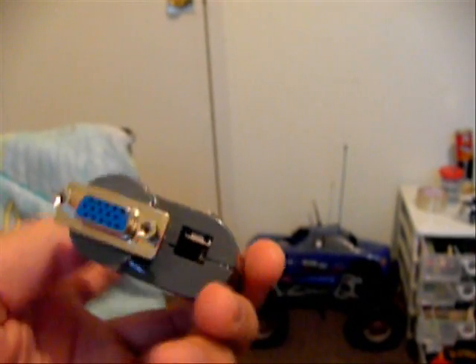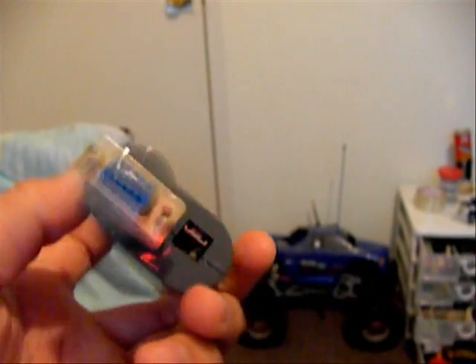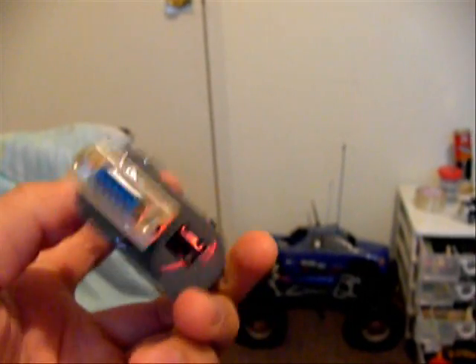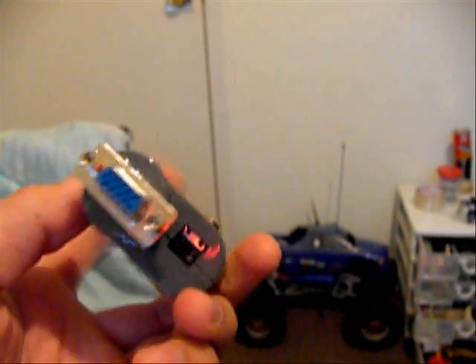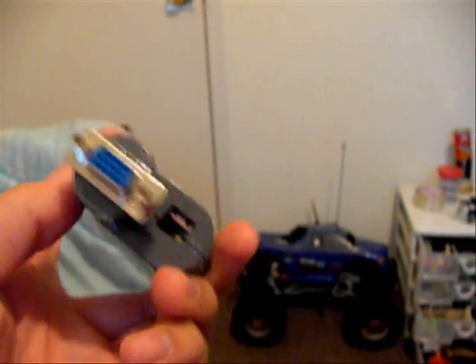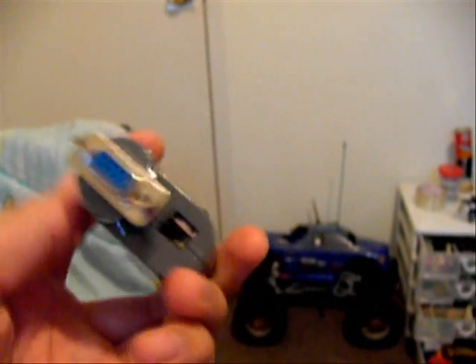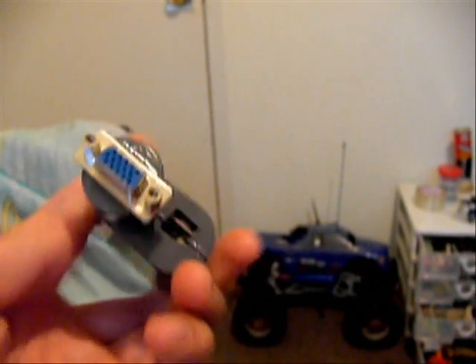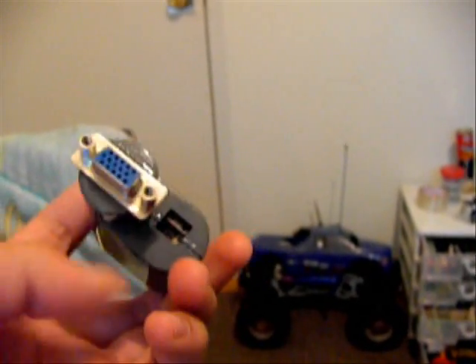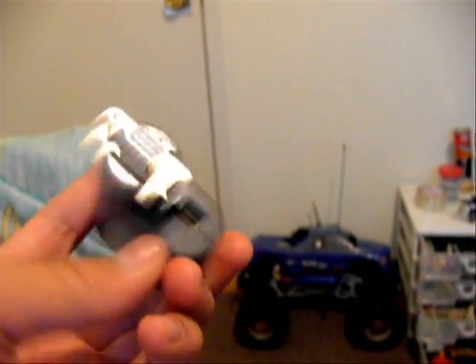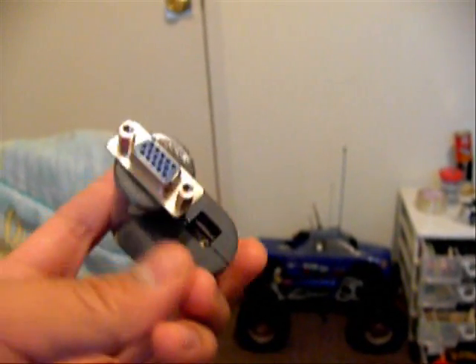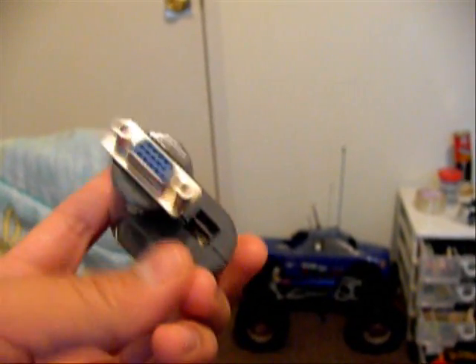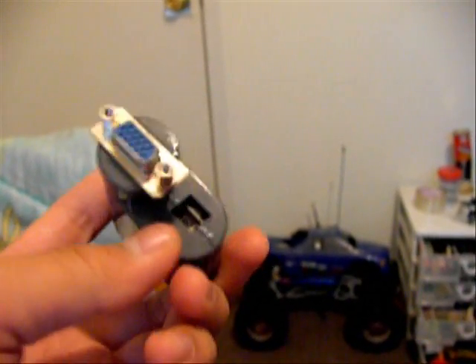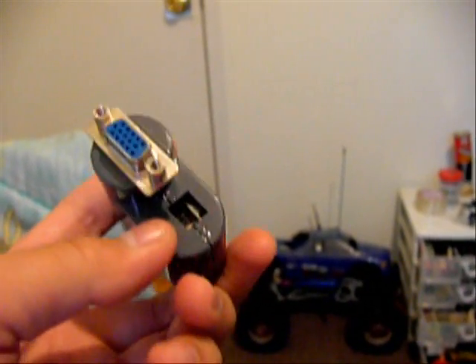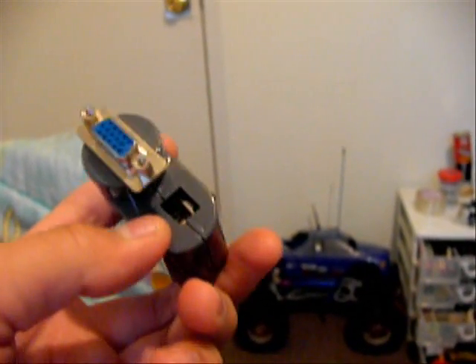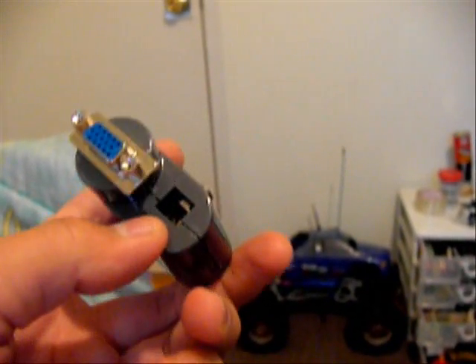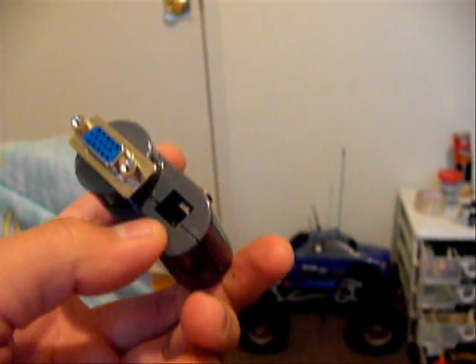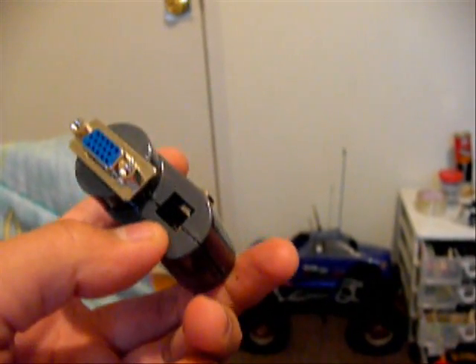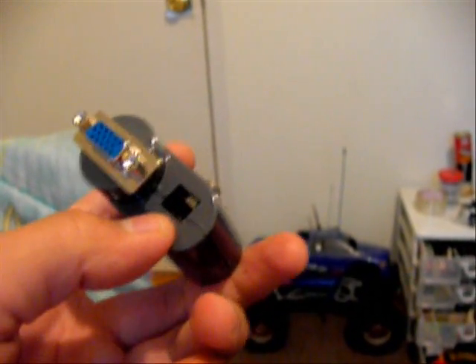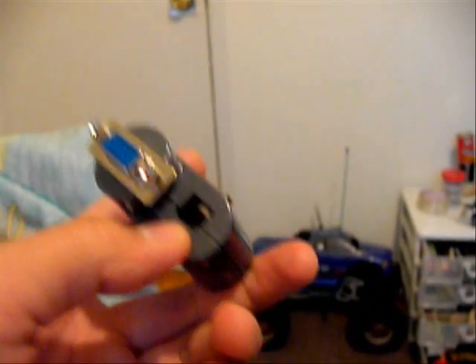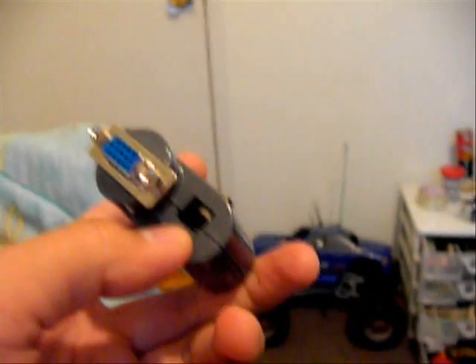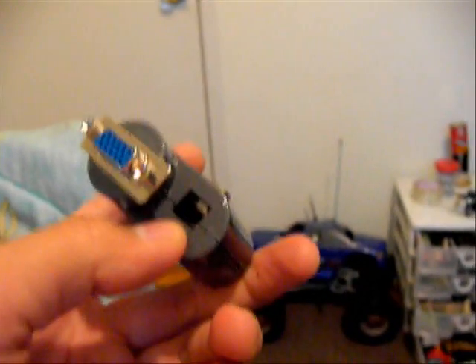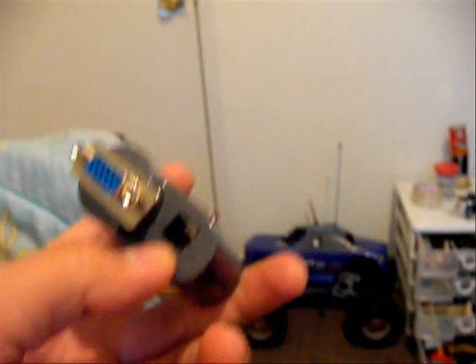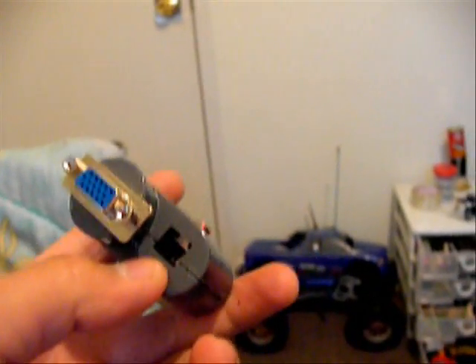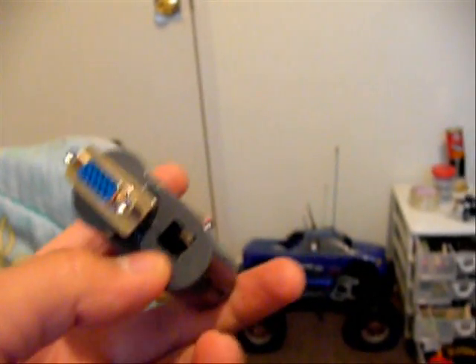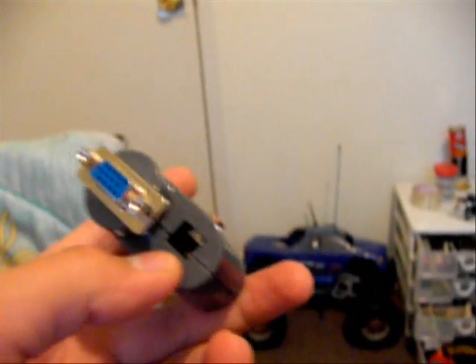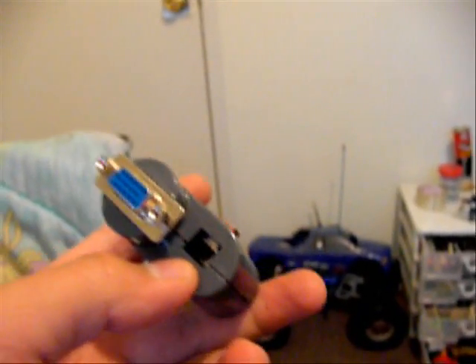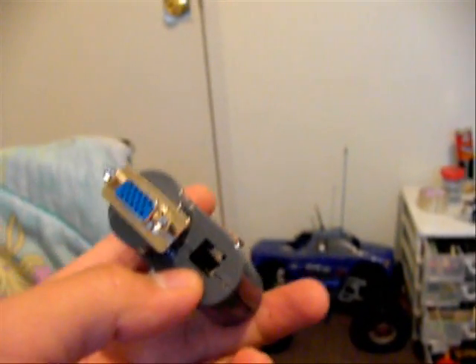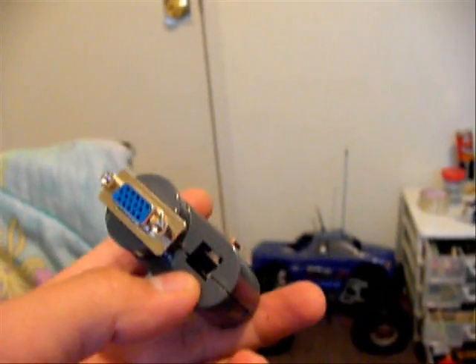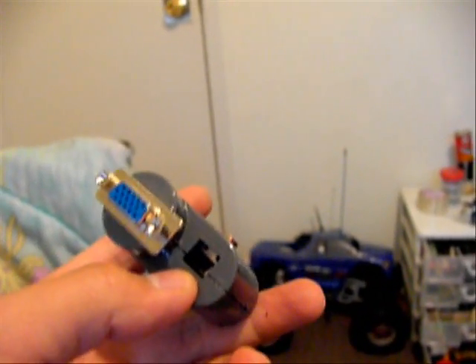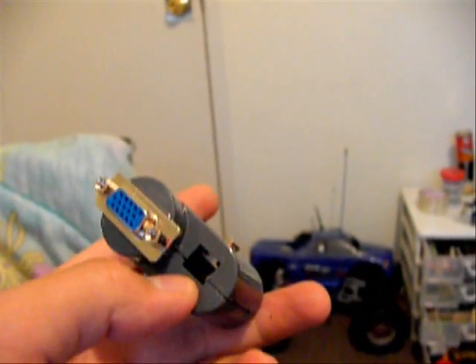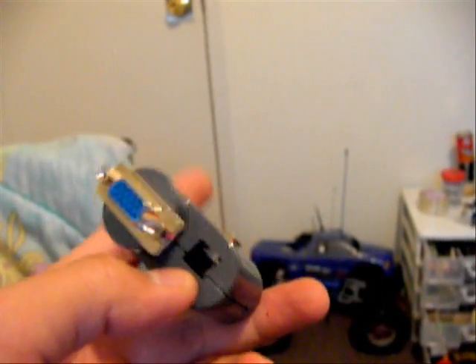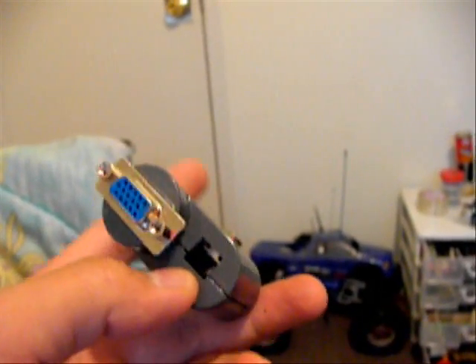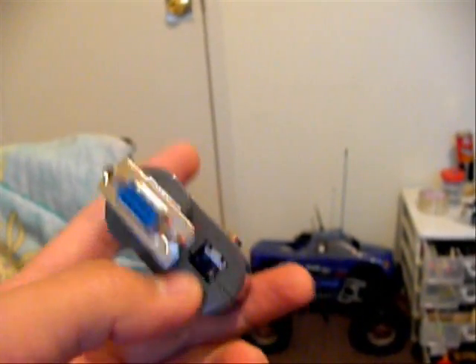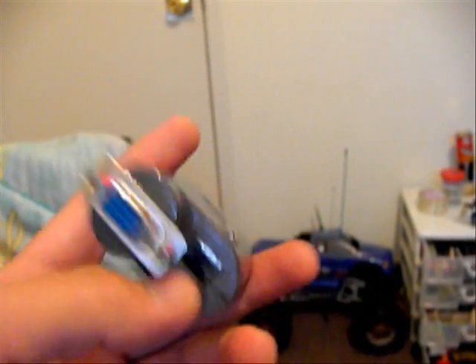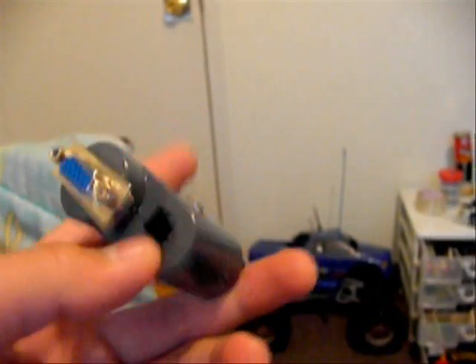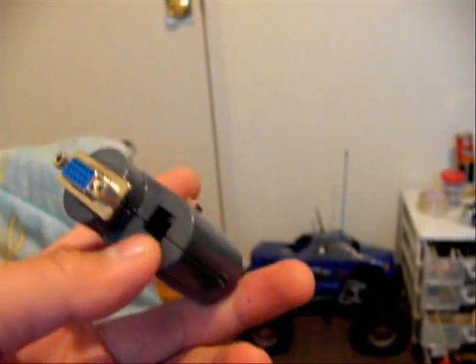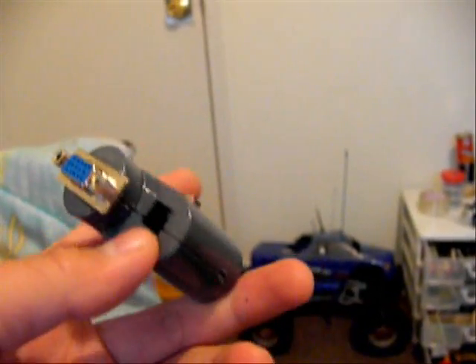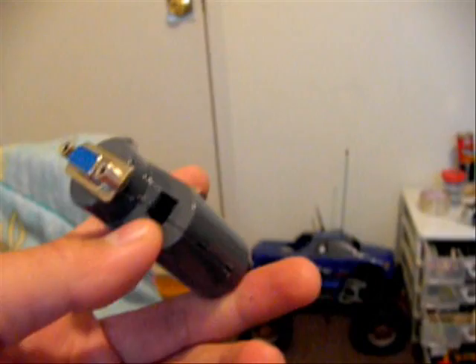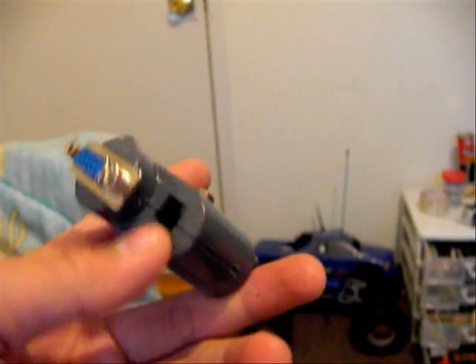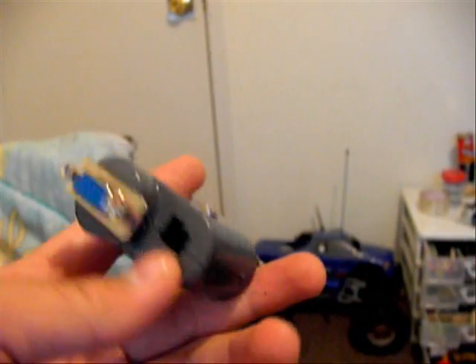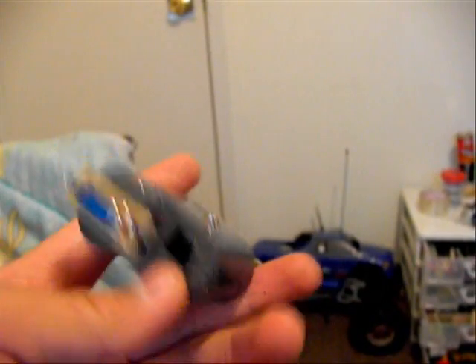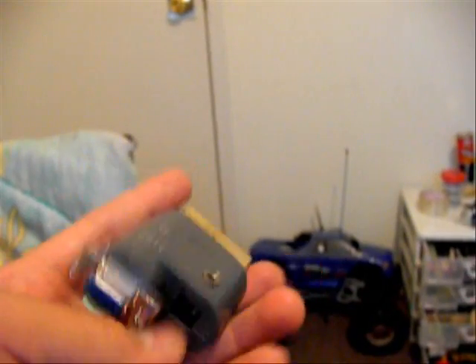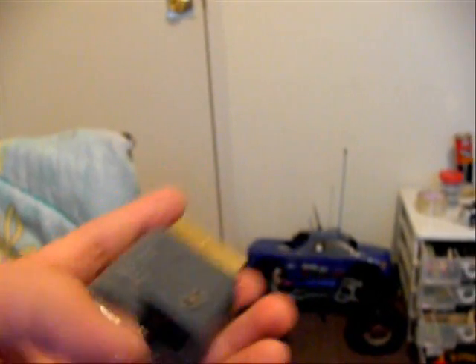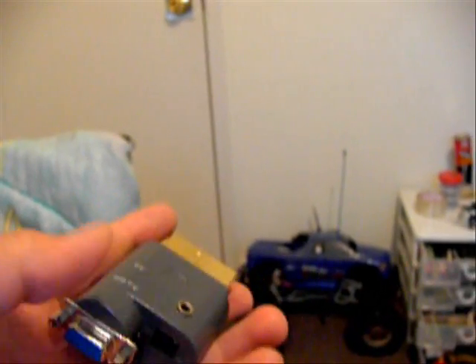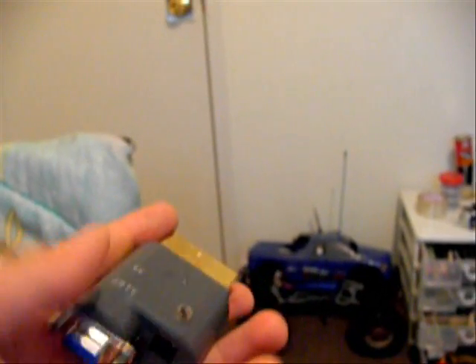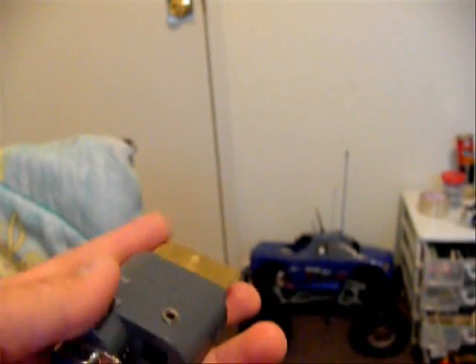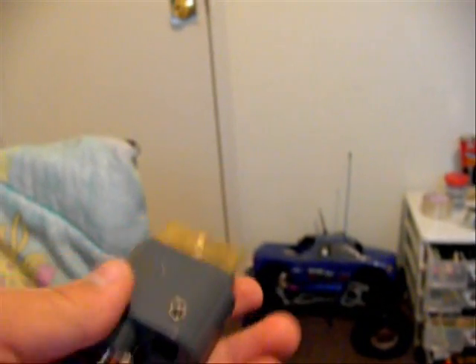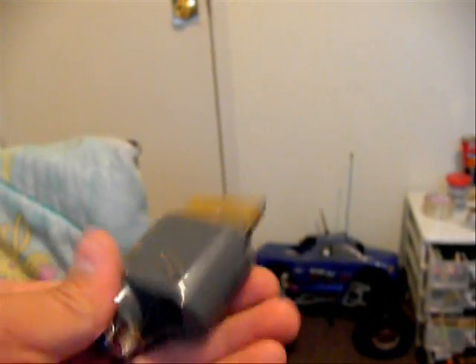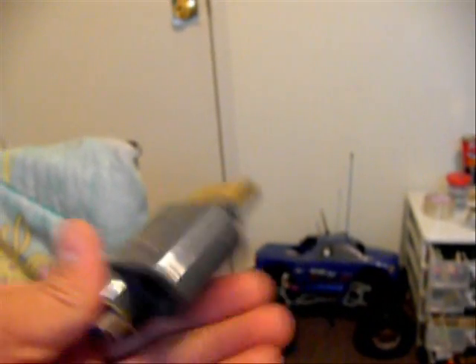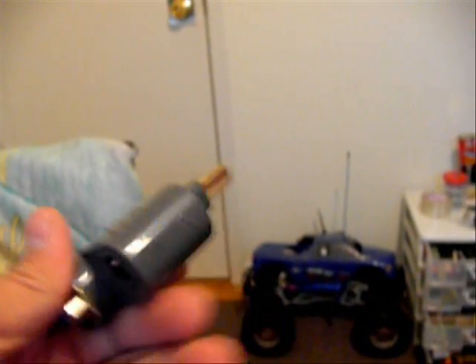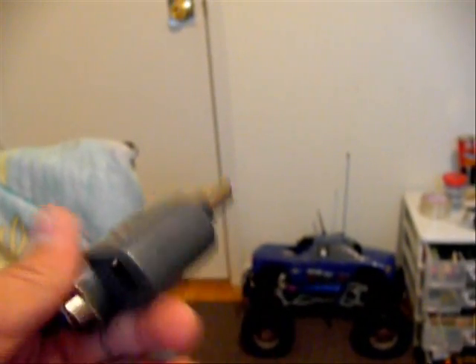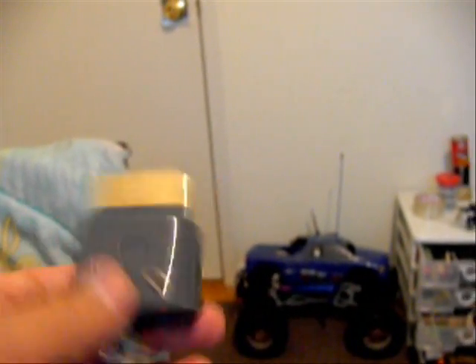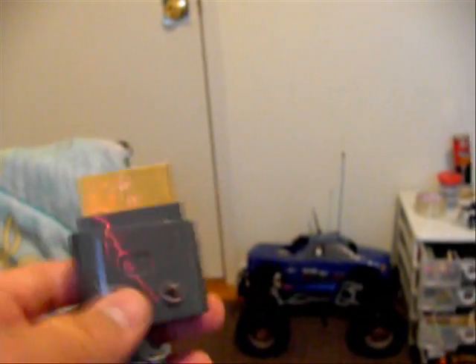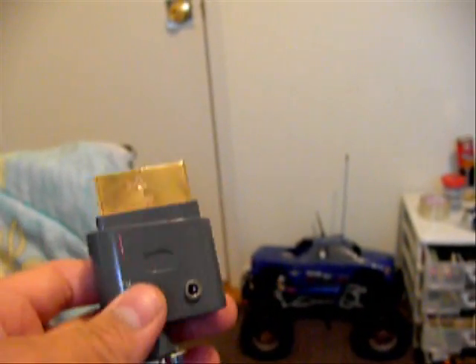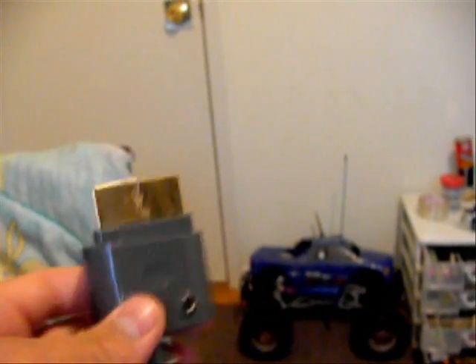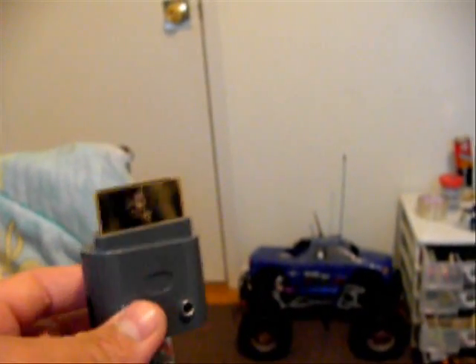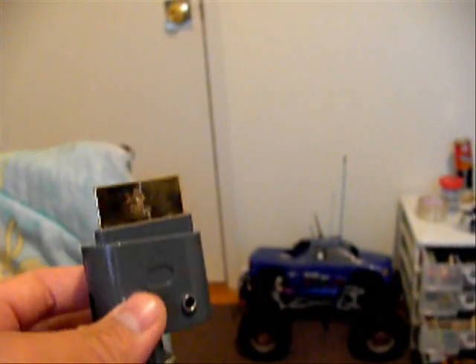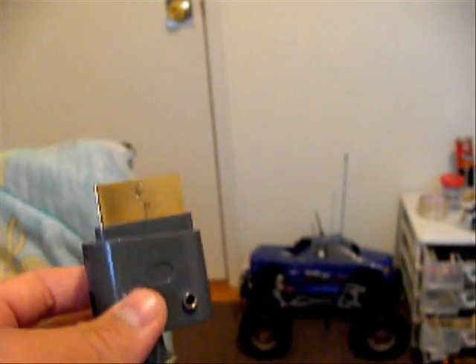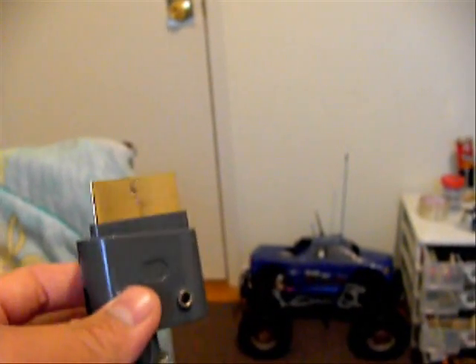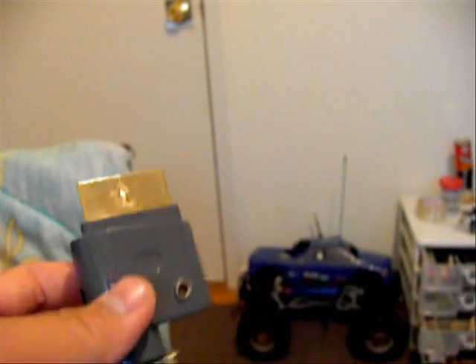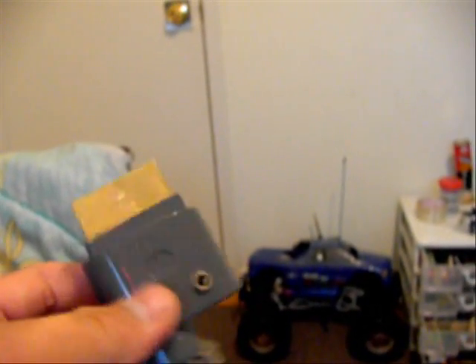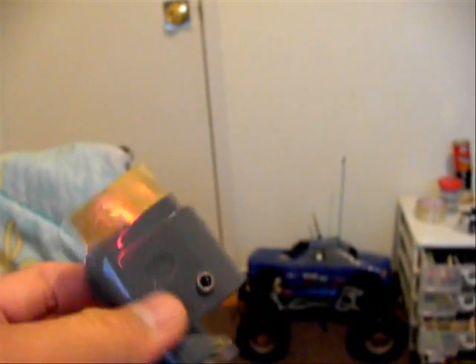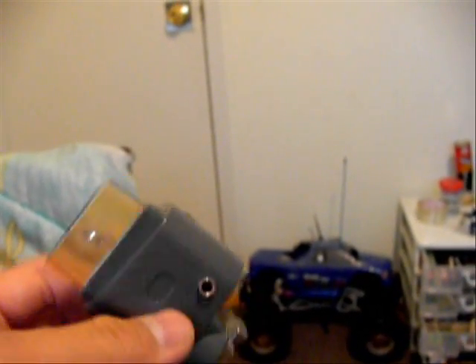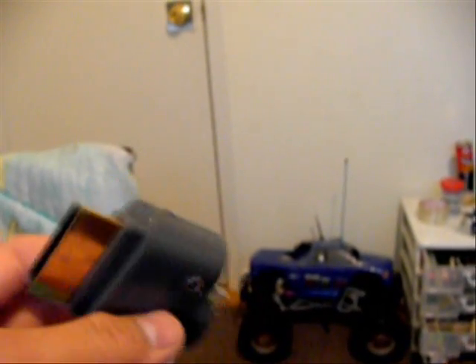I would have left the digital optical output, but didn't really need it, so I took that out.